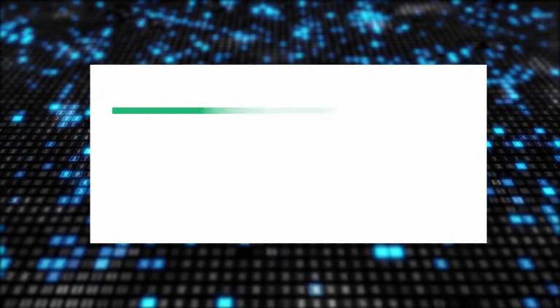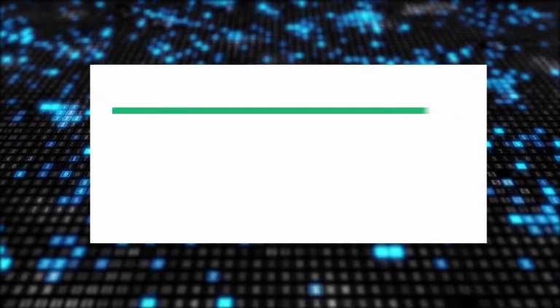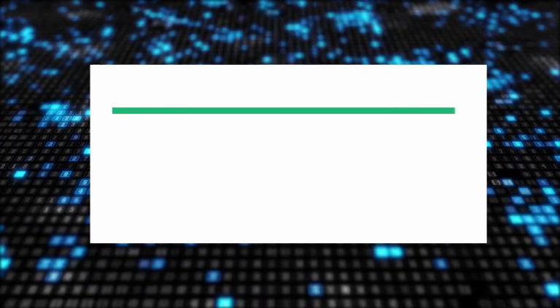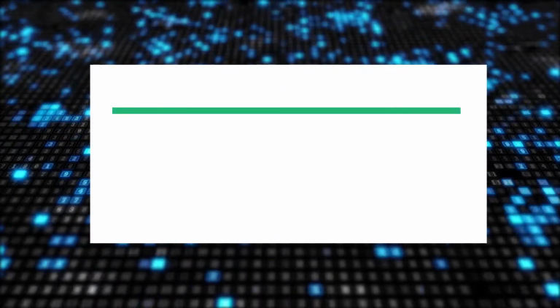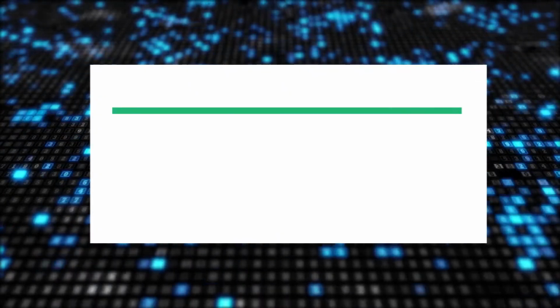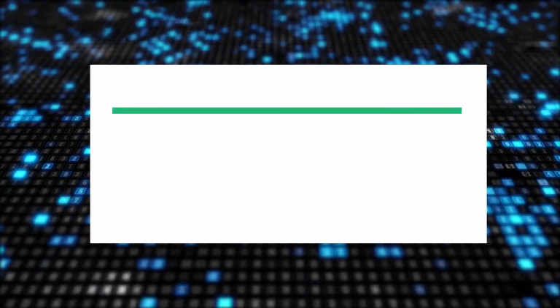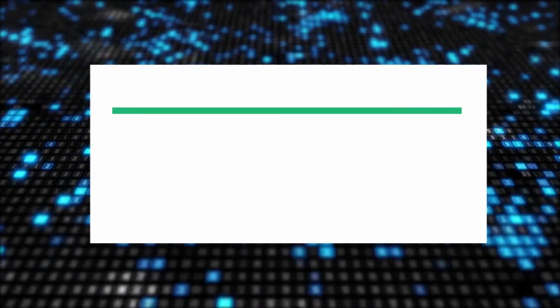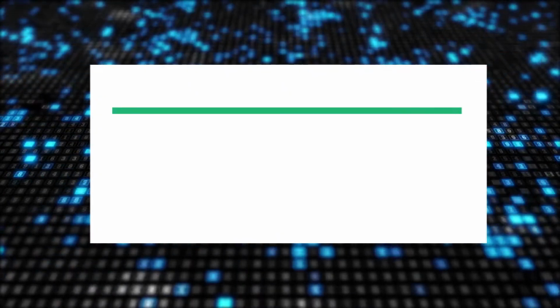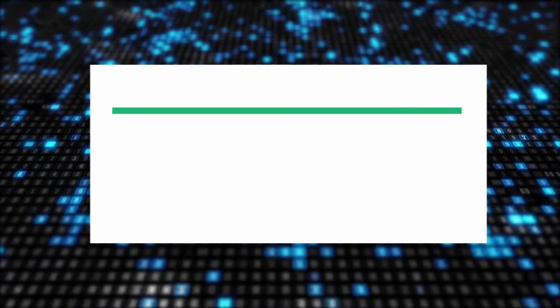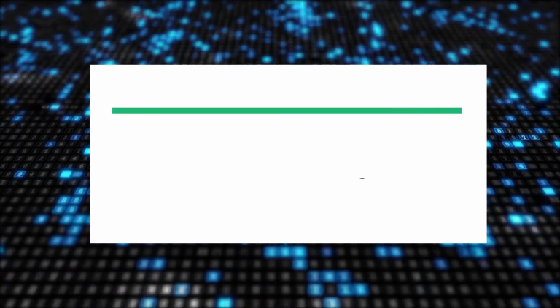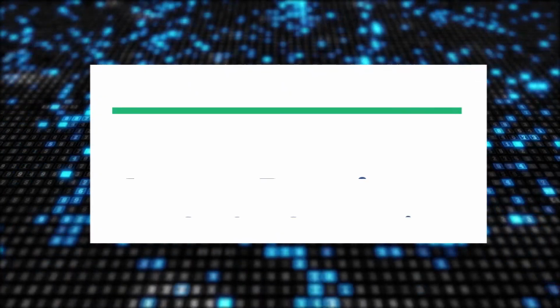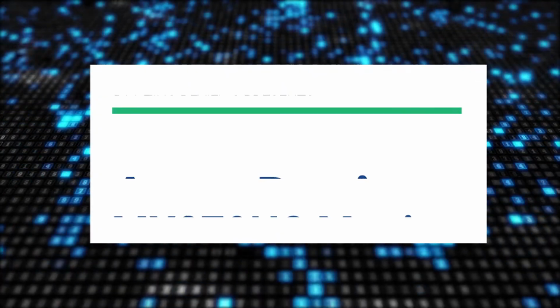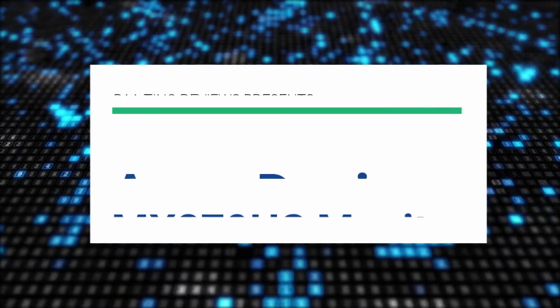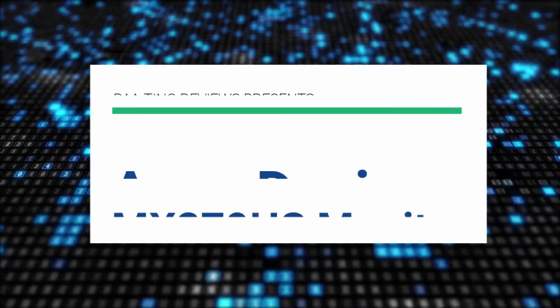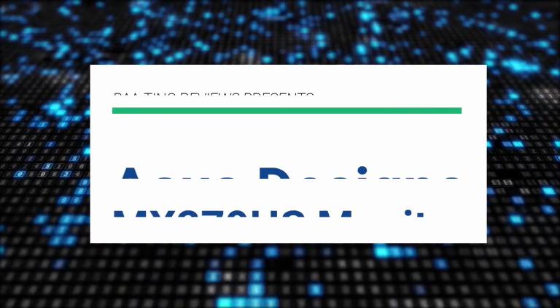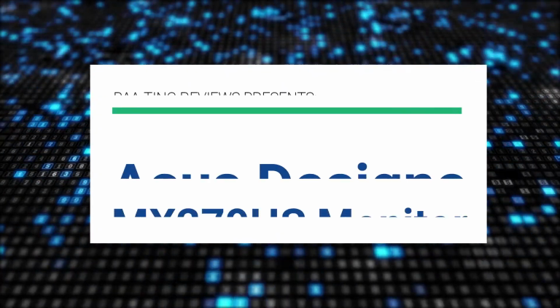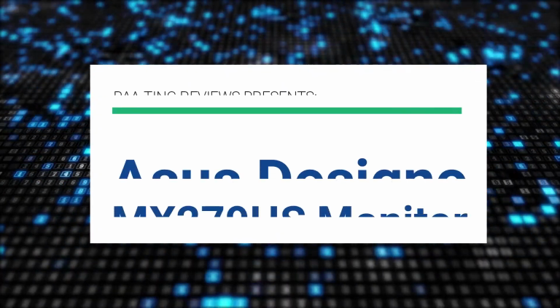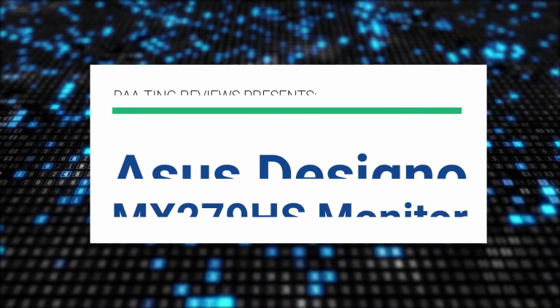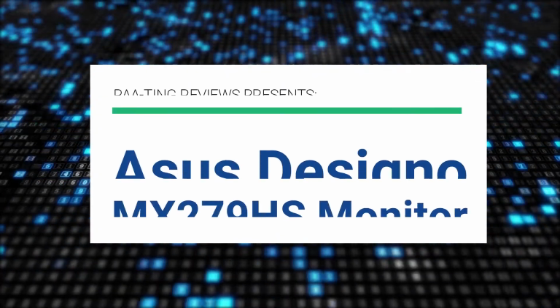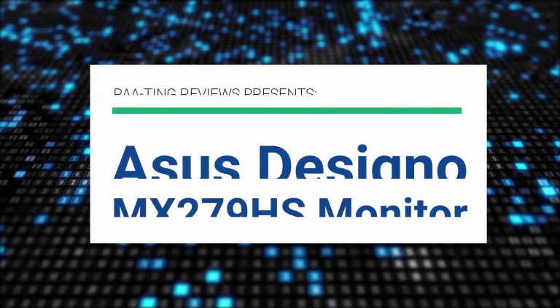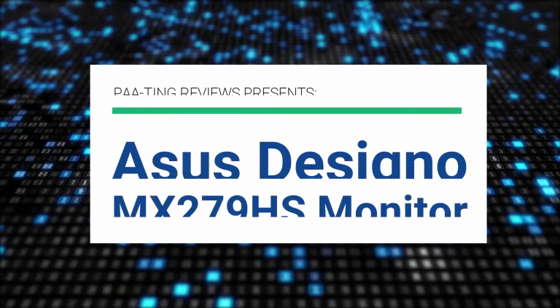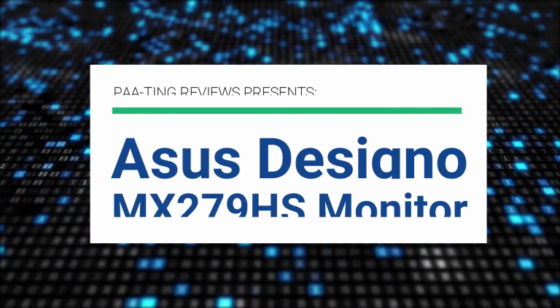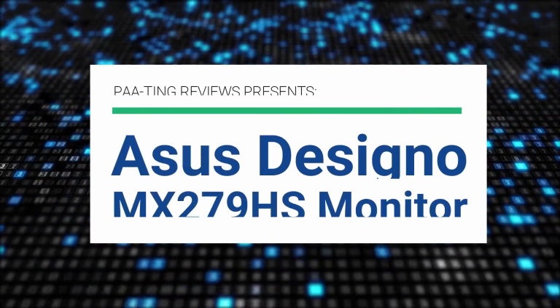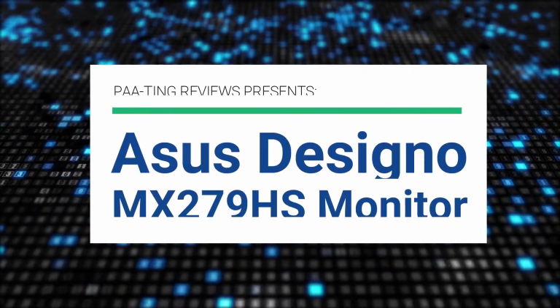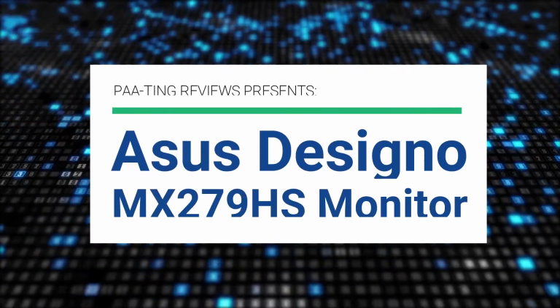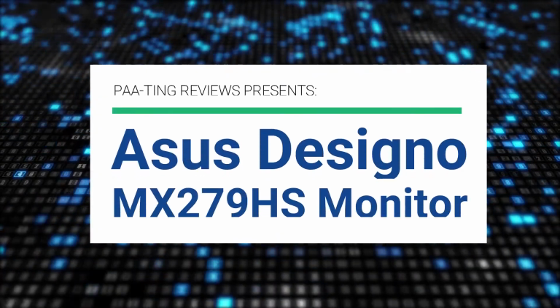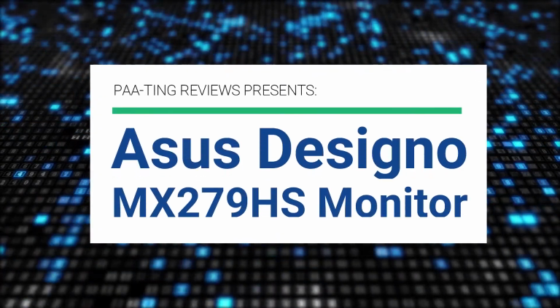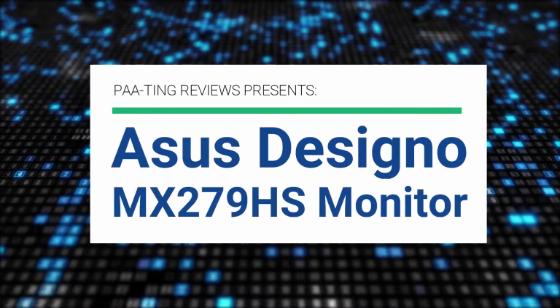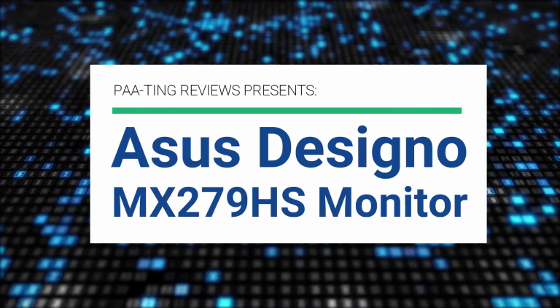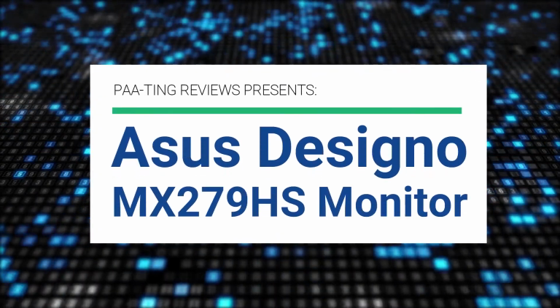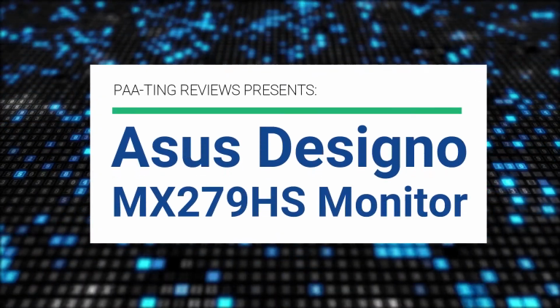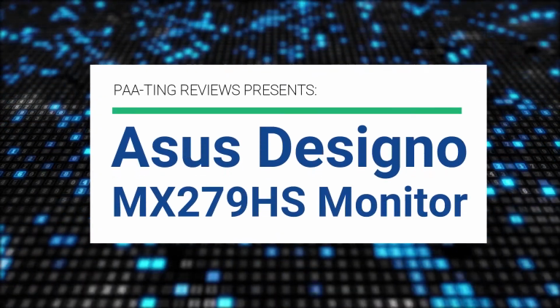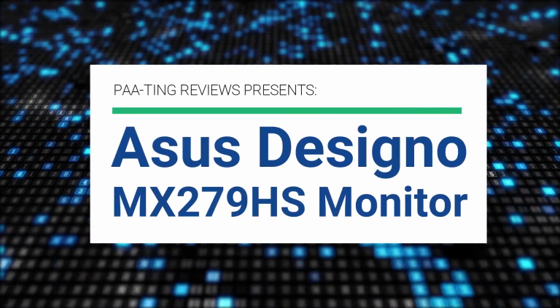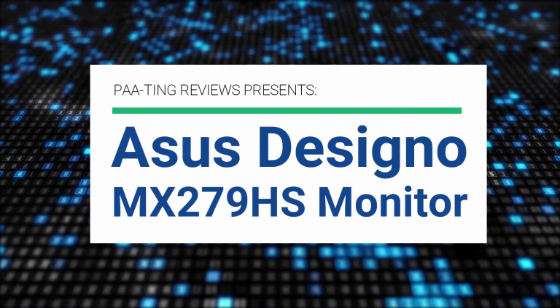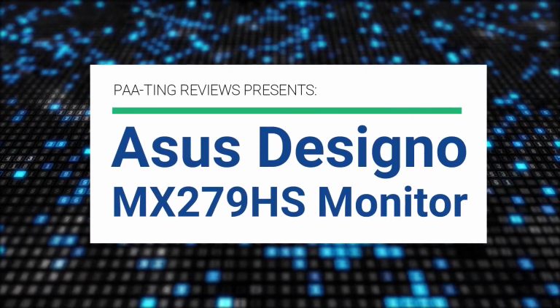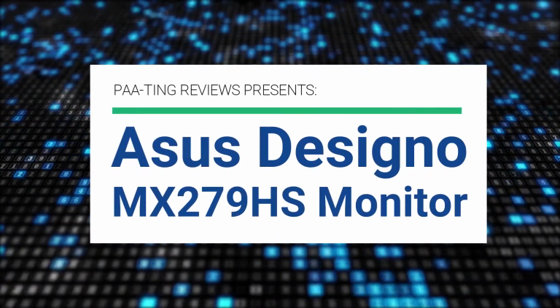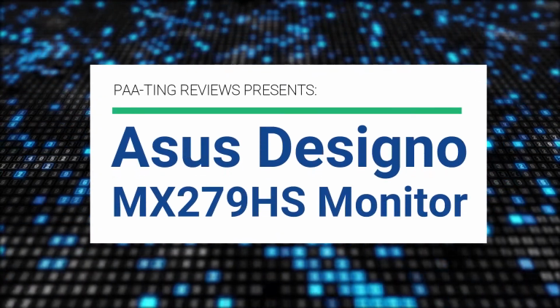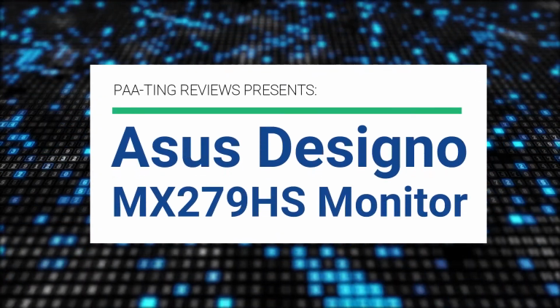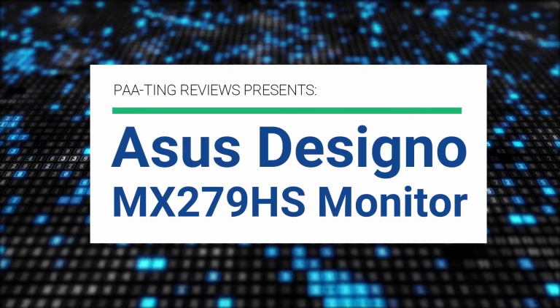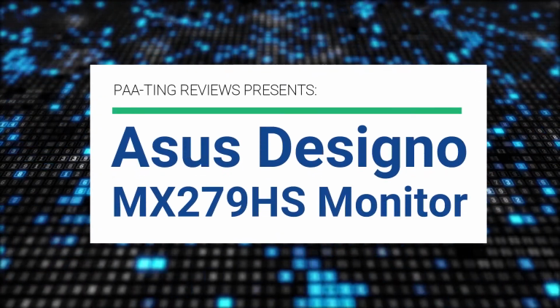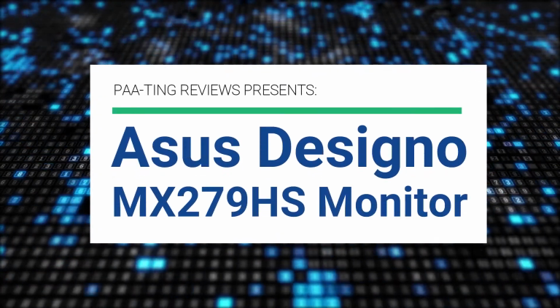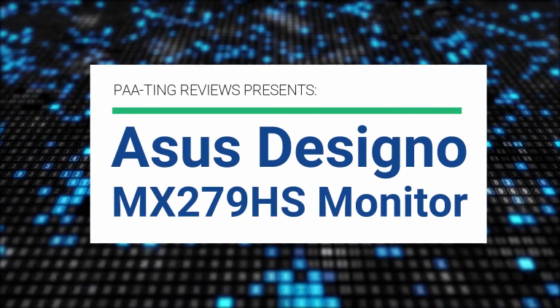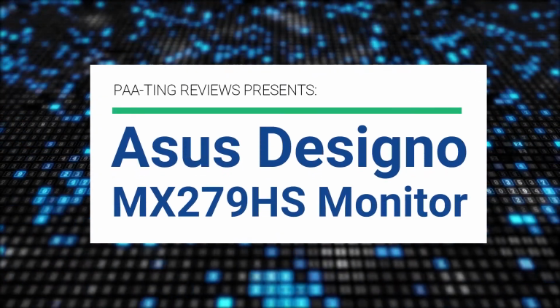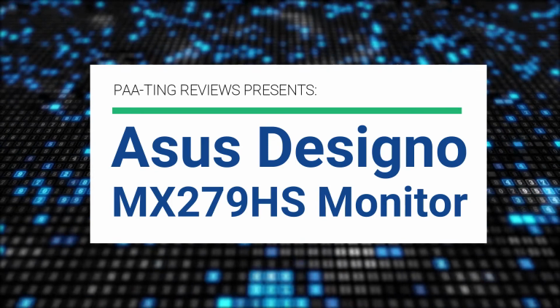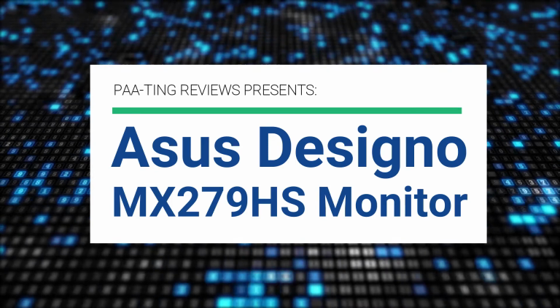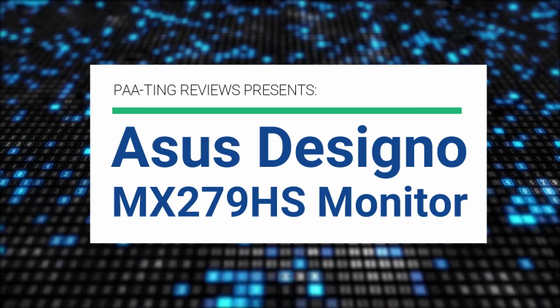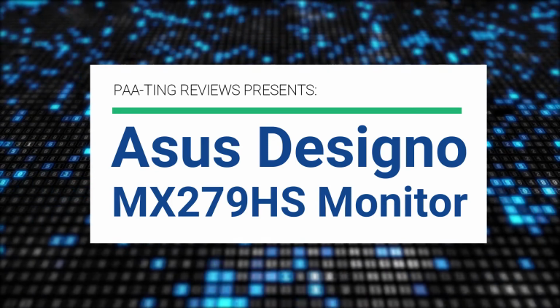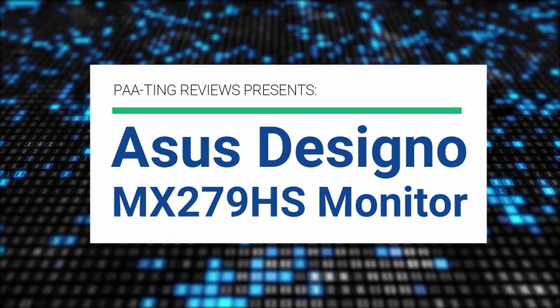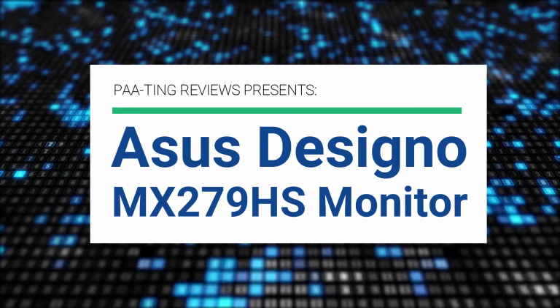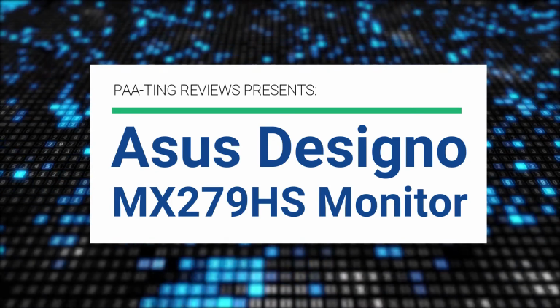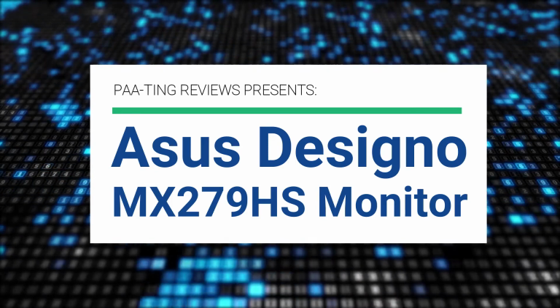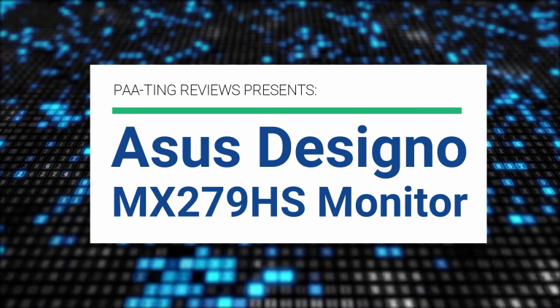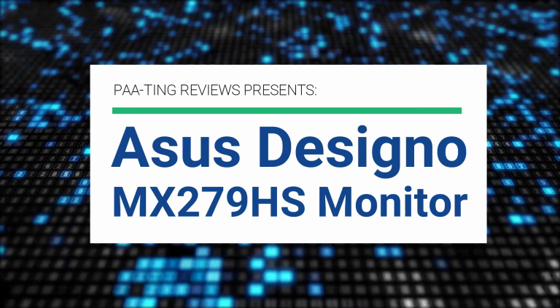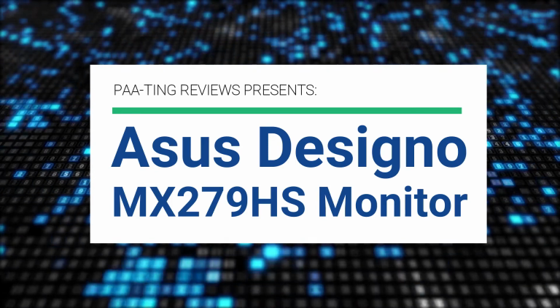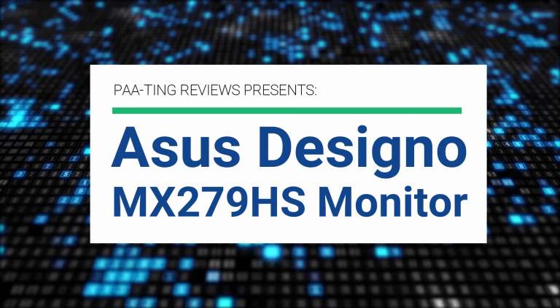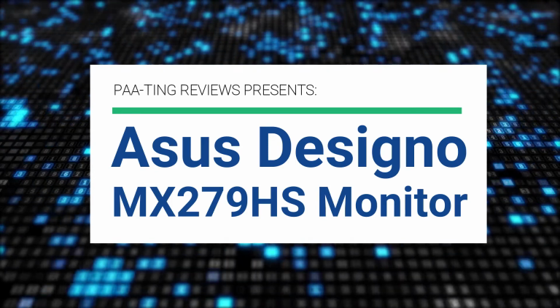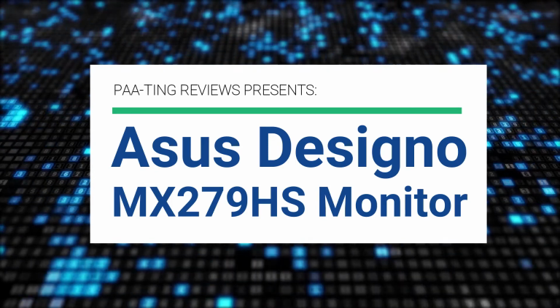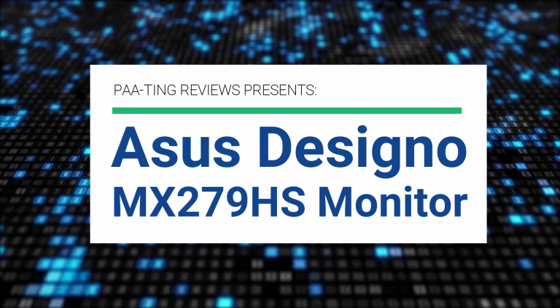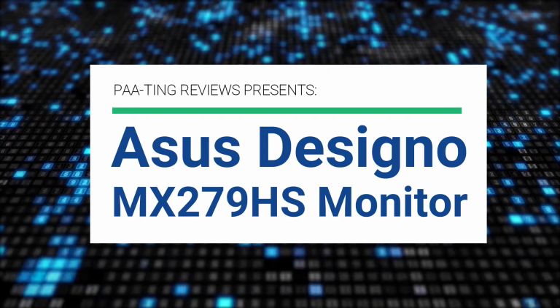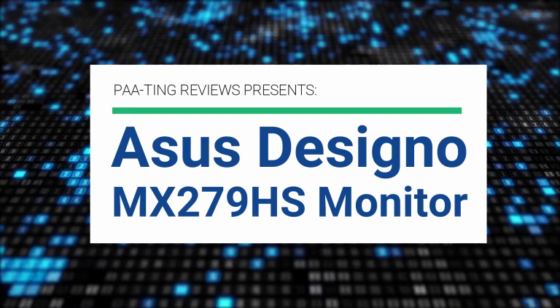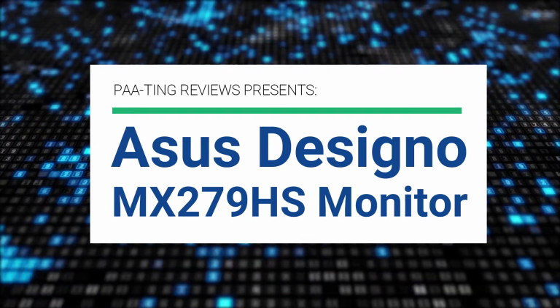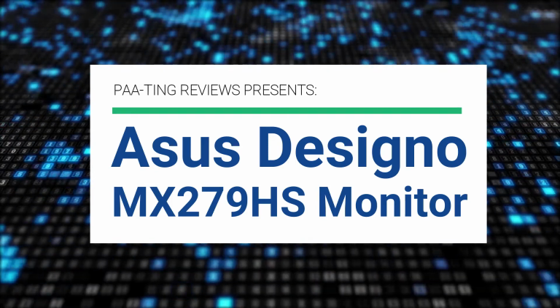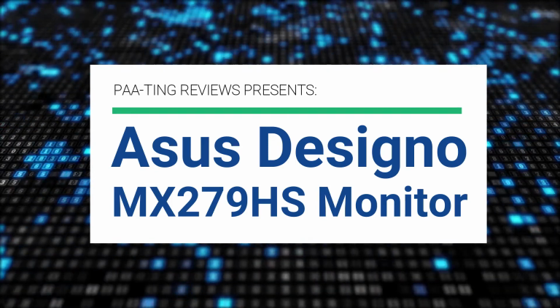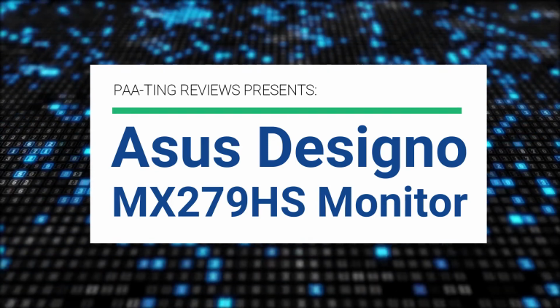Pating Reviews presents the Asus Desino MX279HS Monitor.